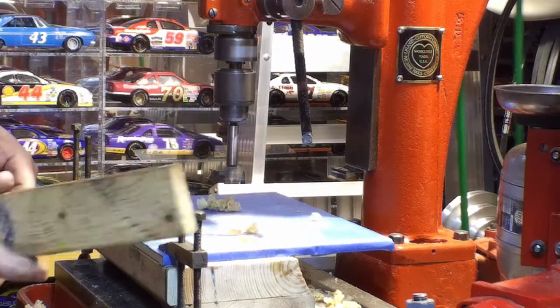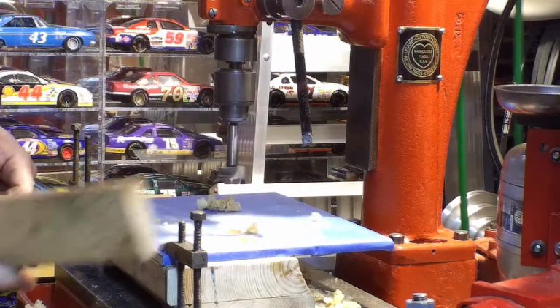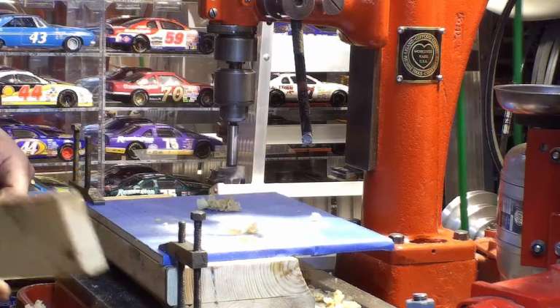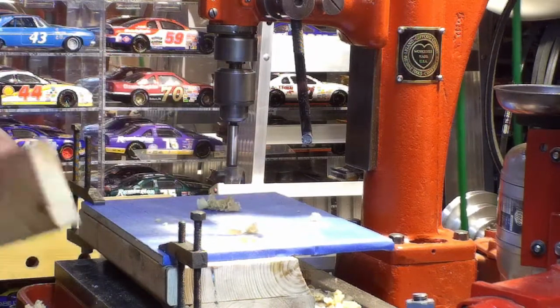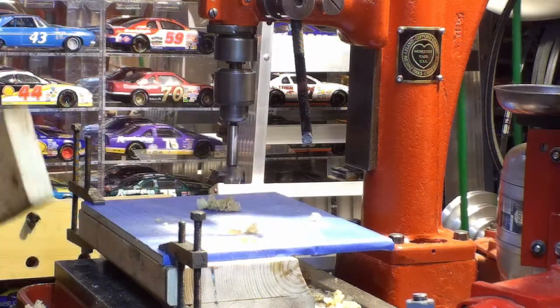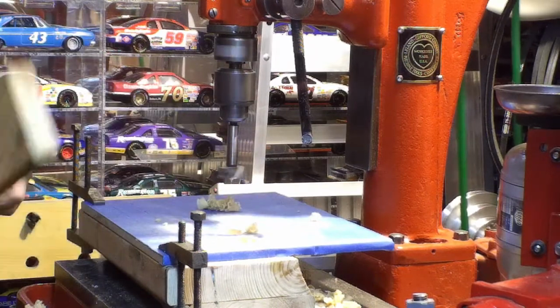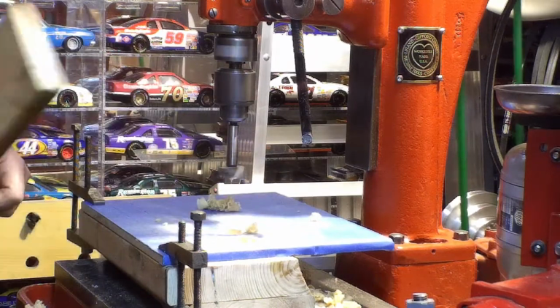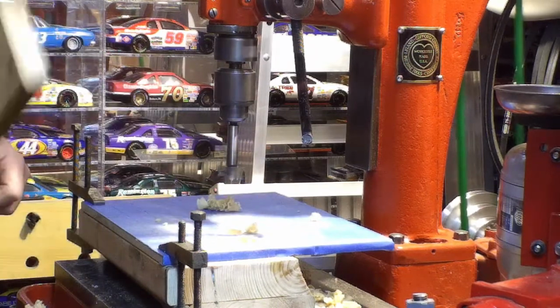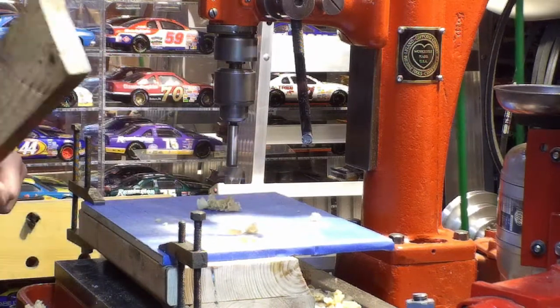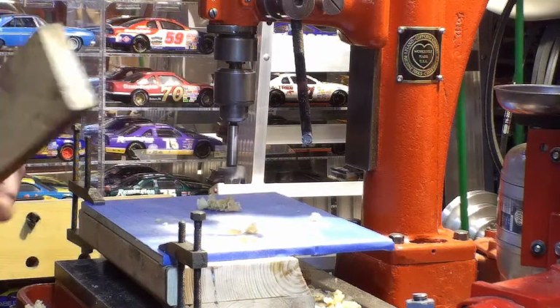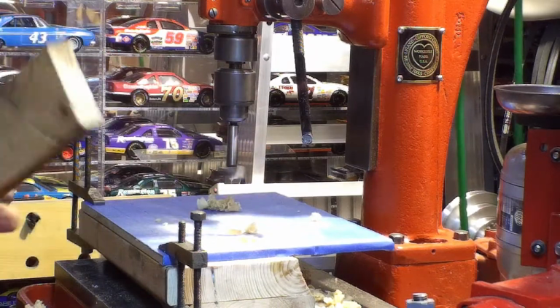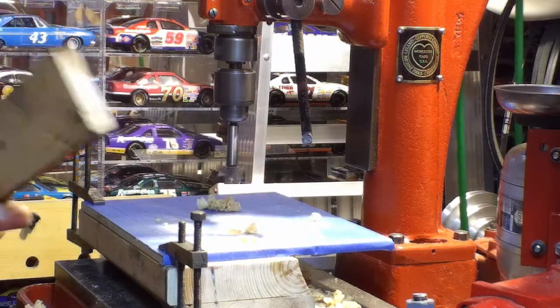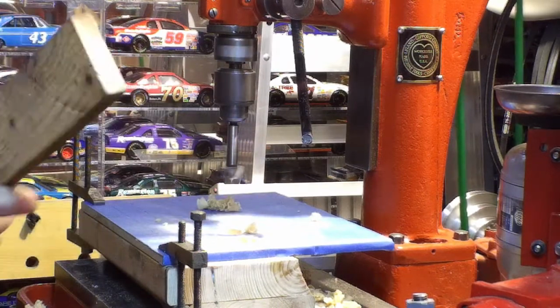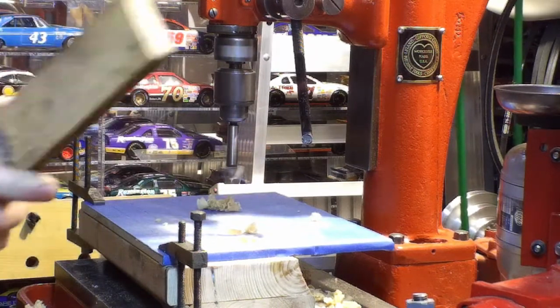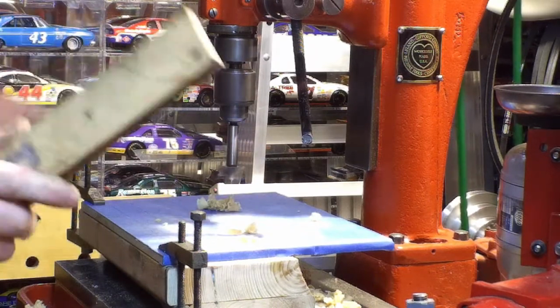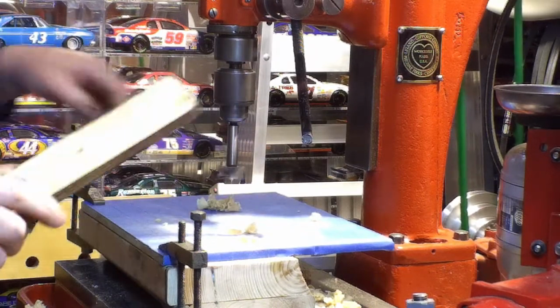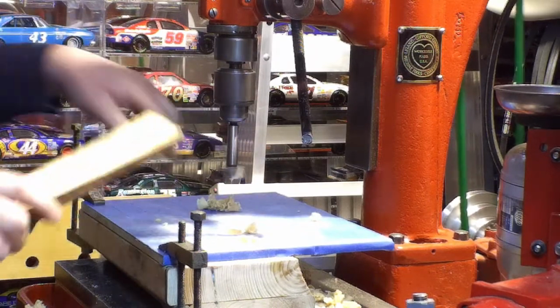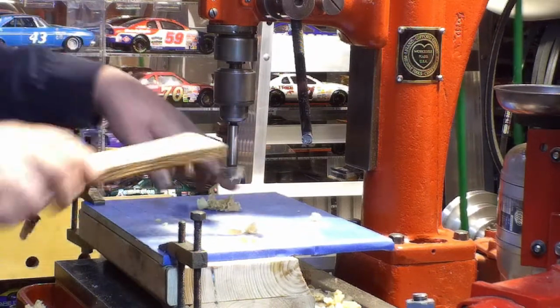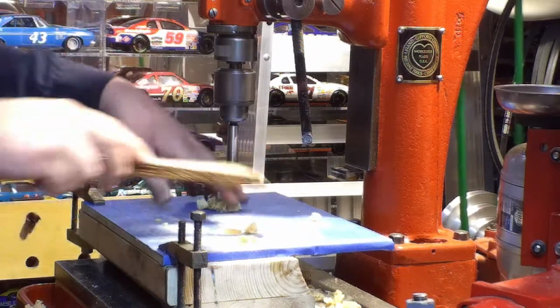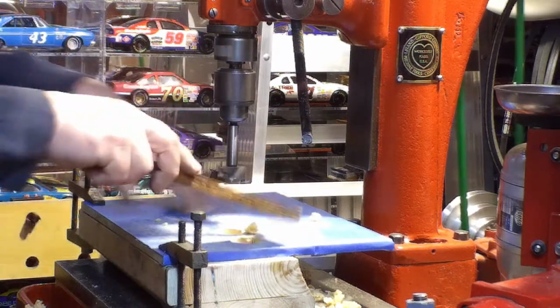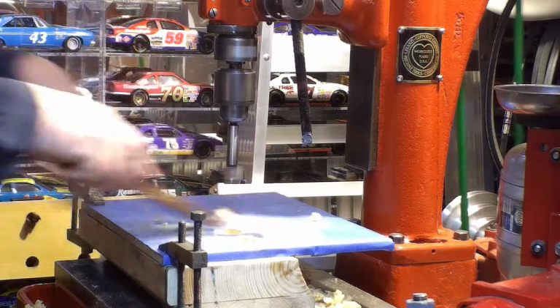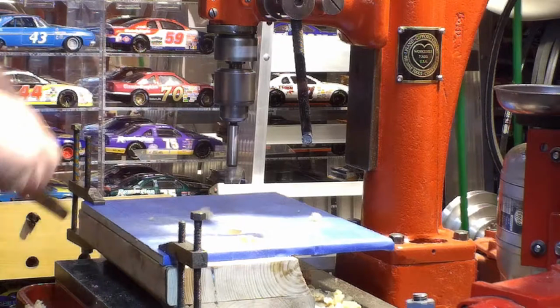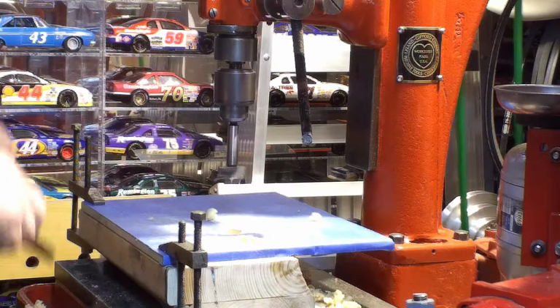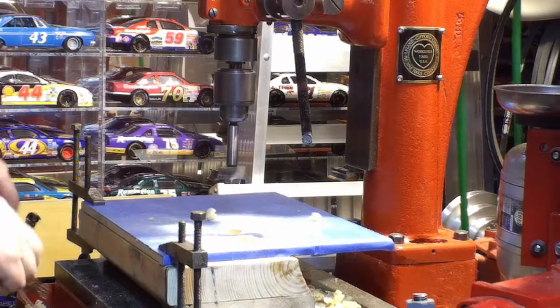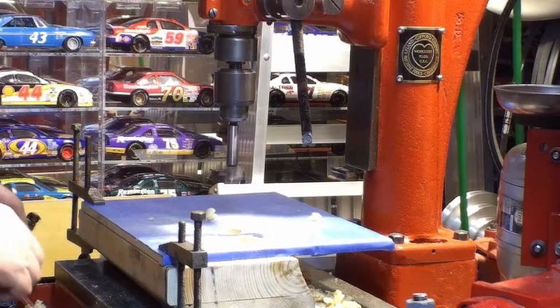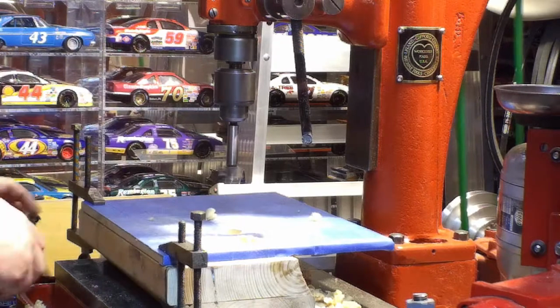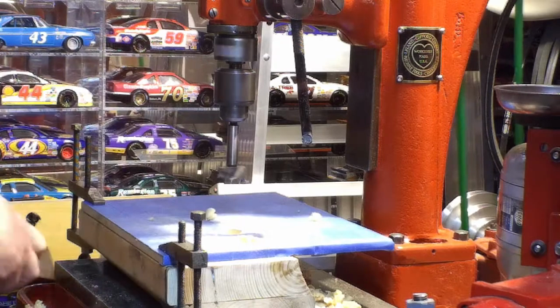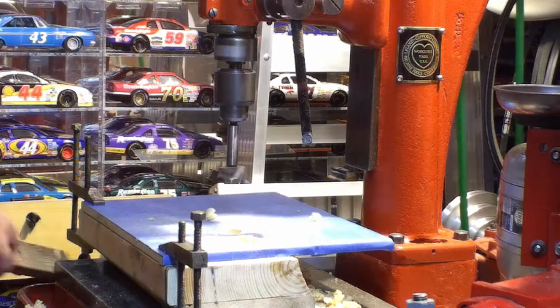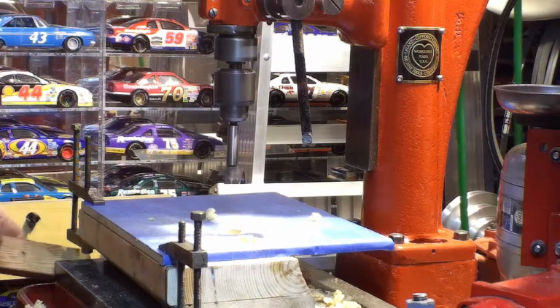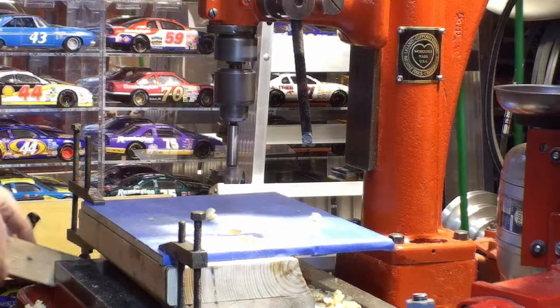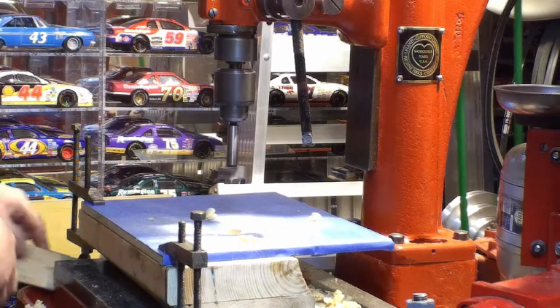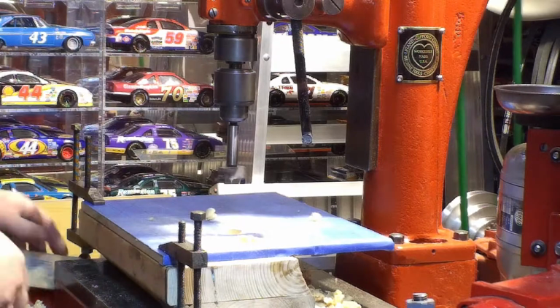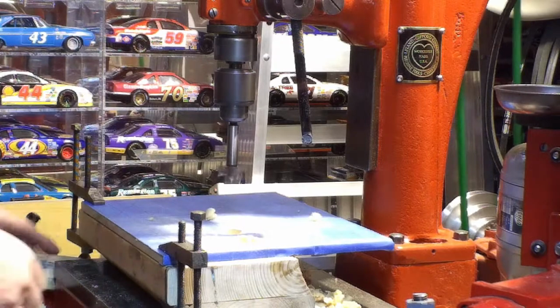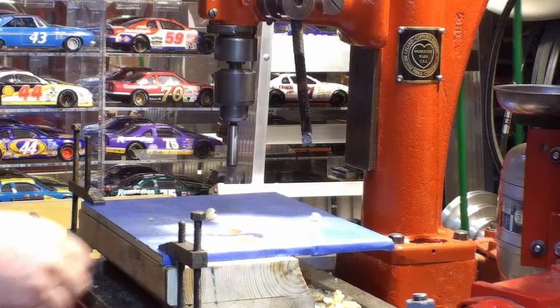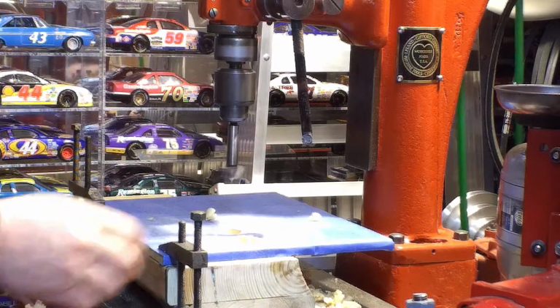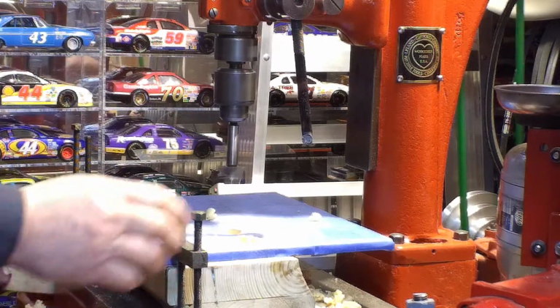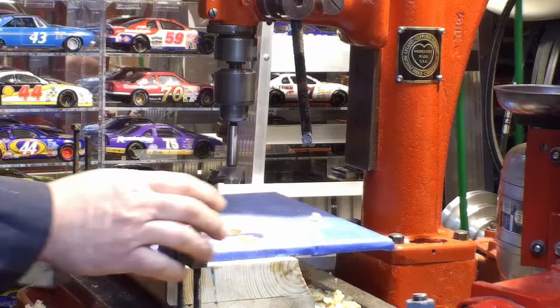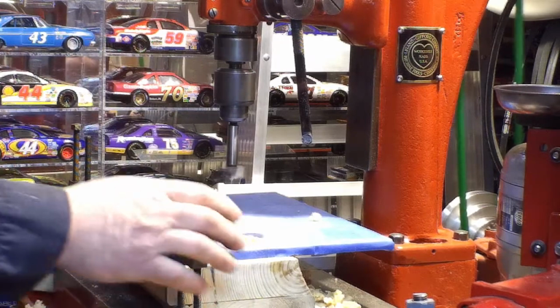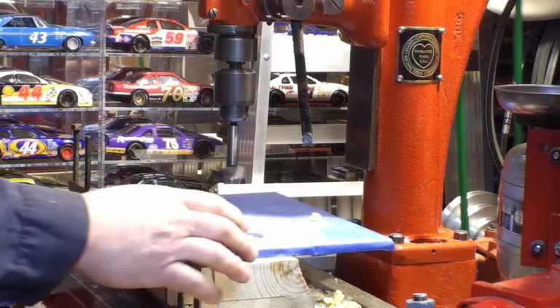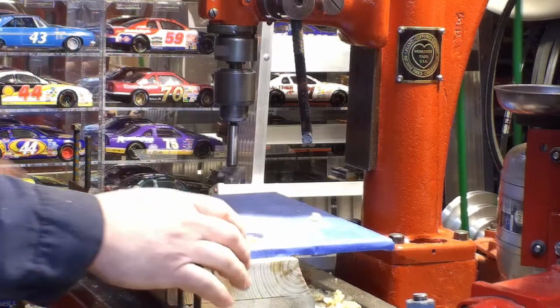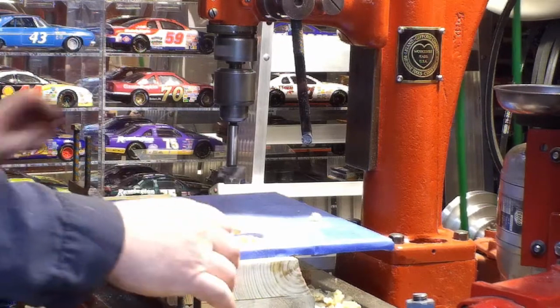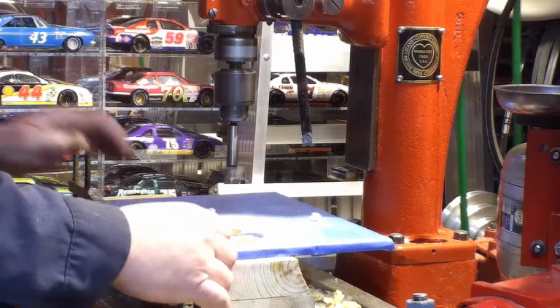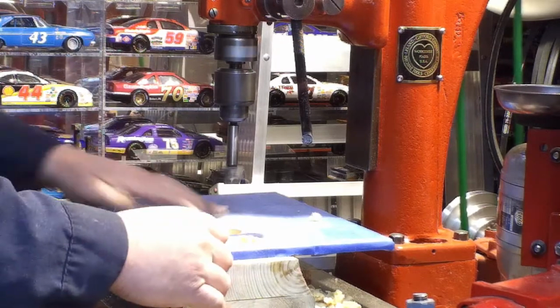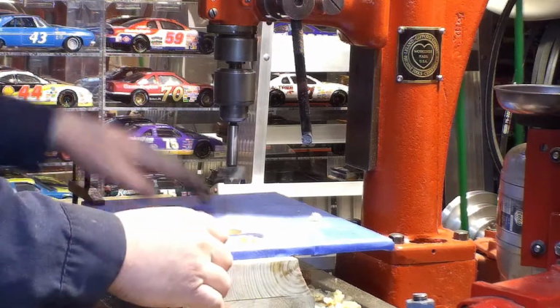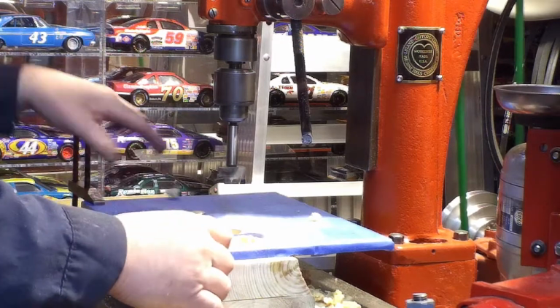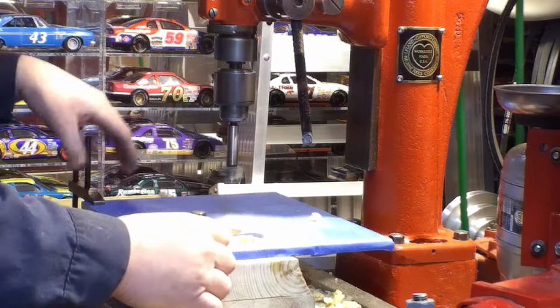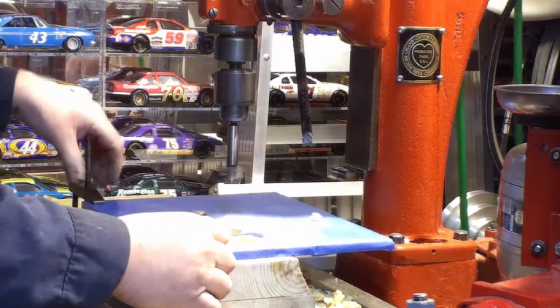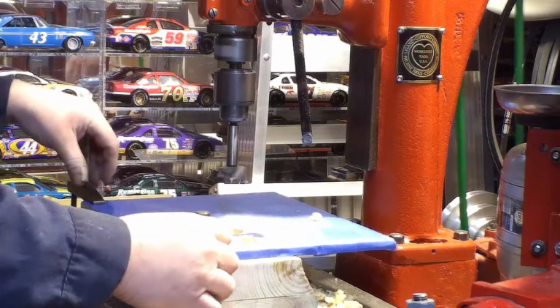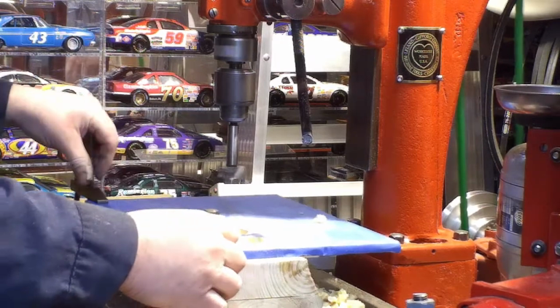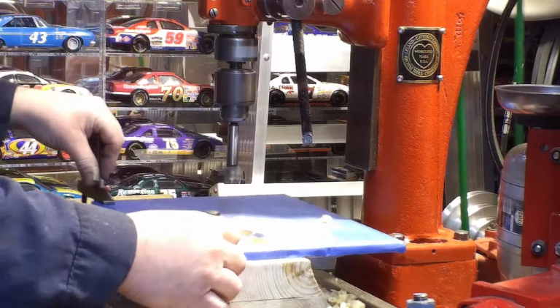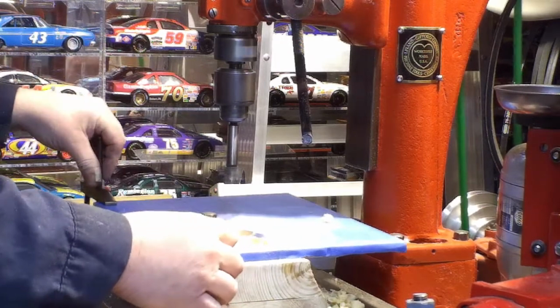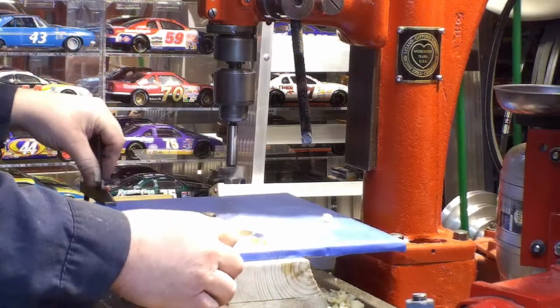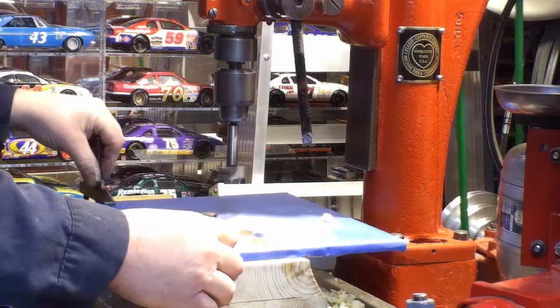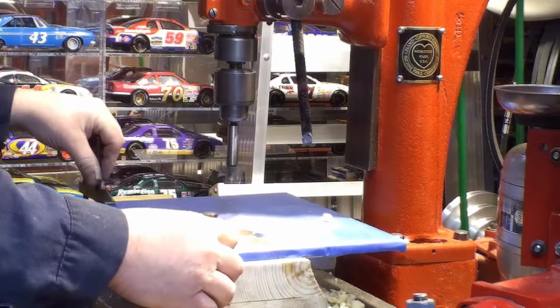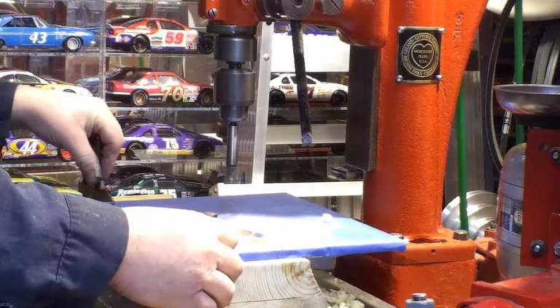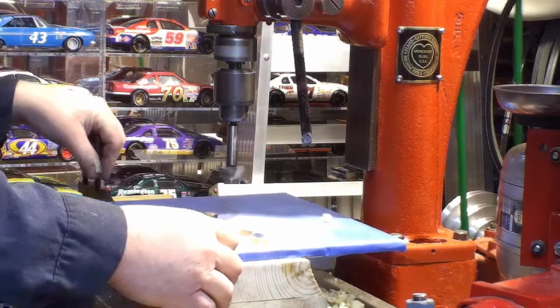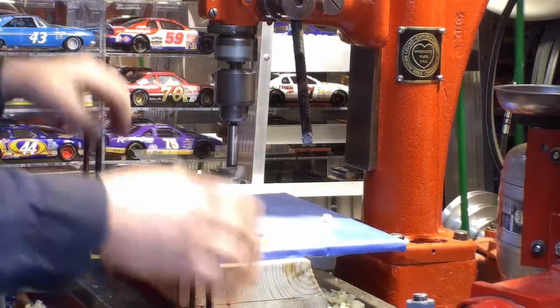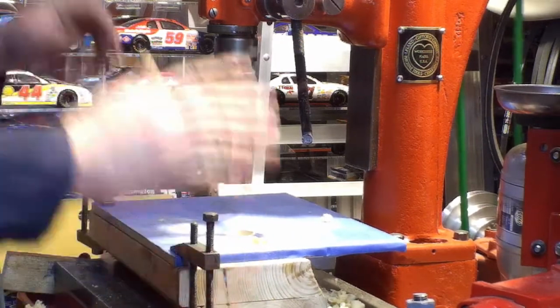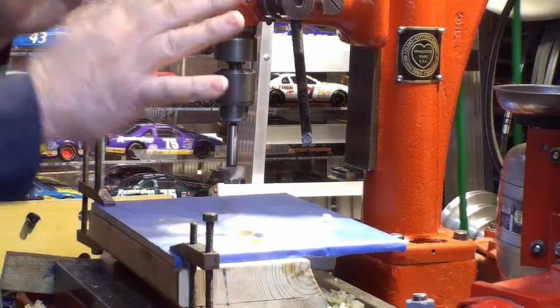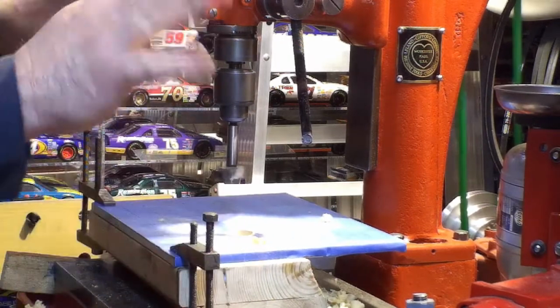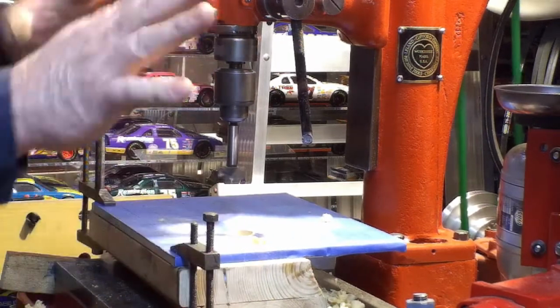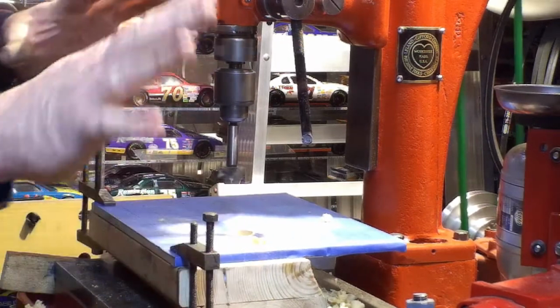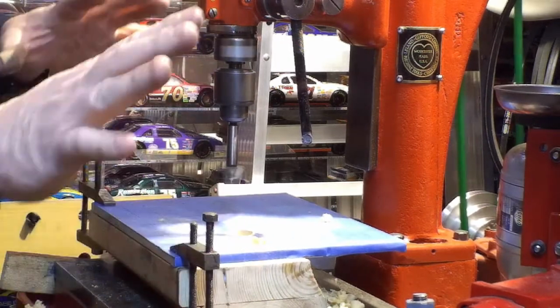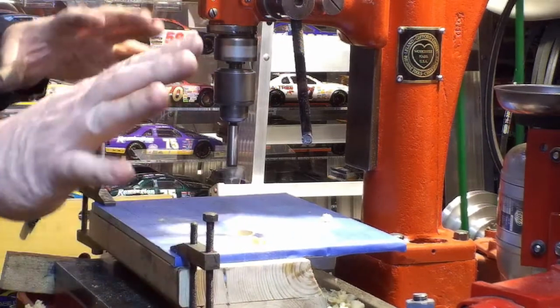Use the sacrificial piece of wood — do not put your hand in there to get the chips away. And no, I'm not wearing gloves today.